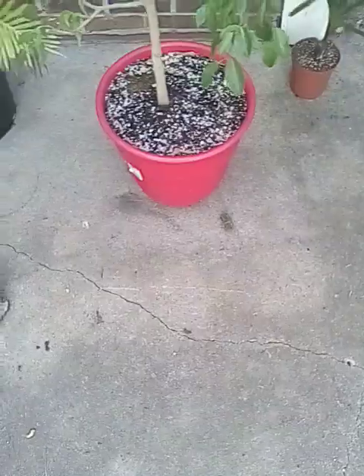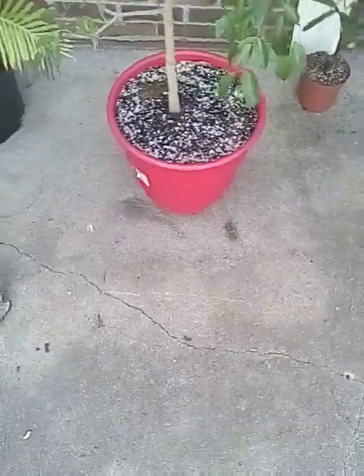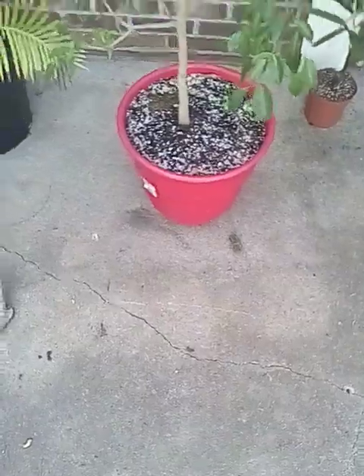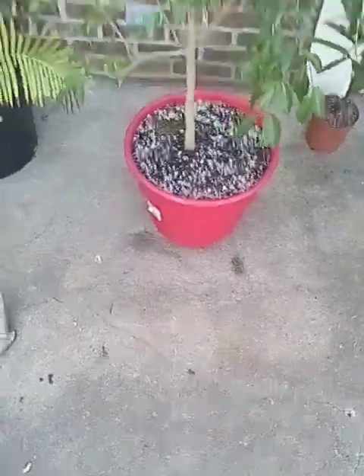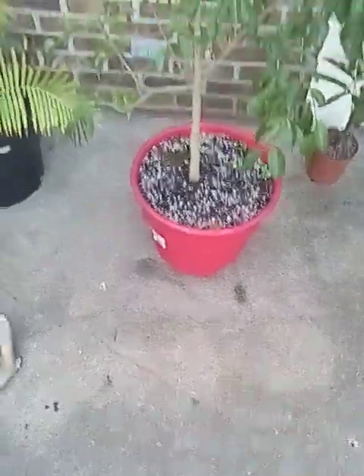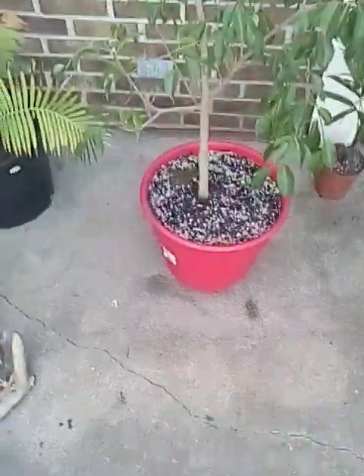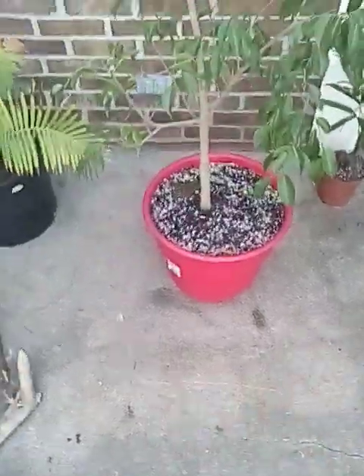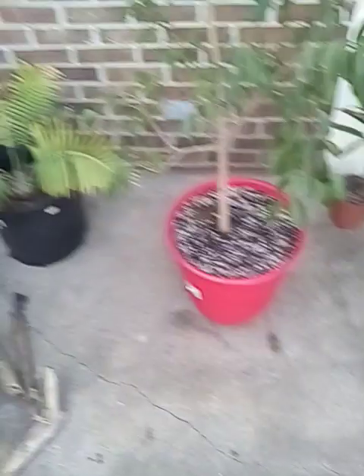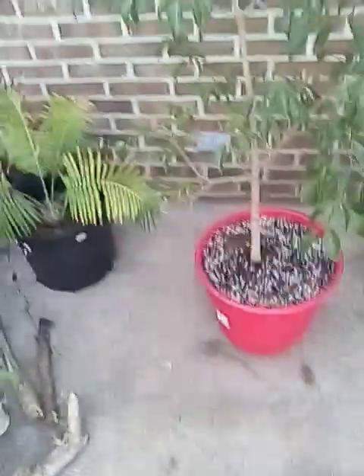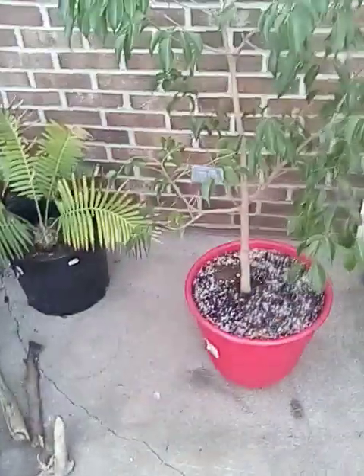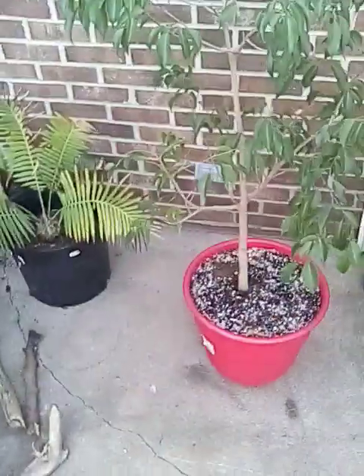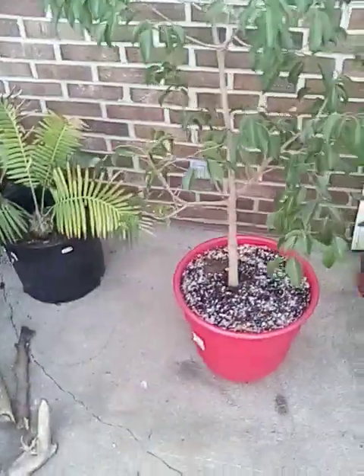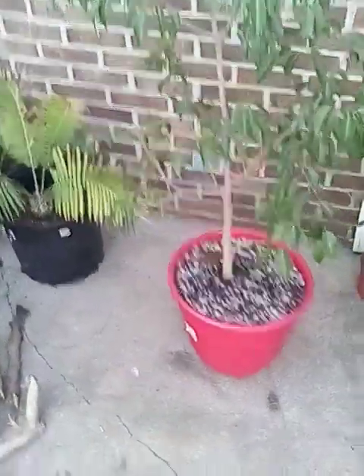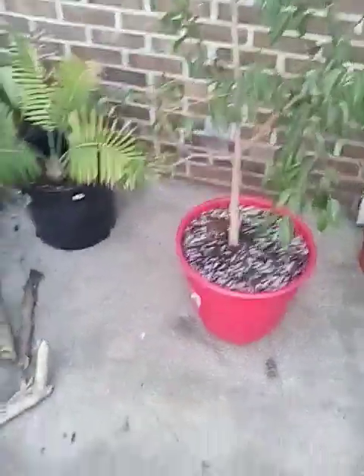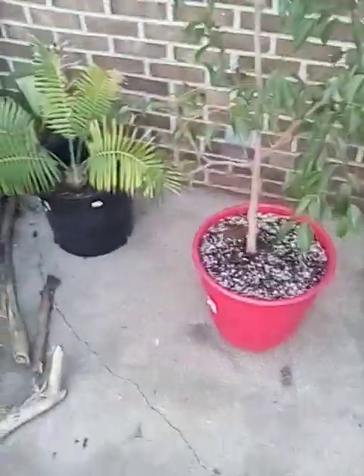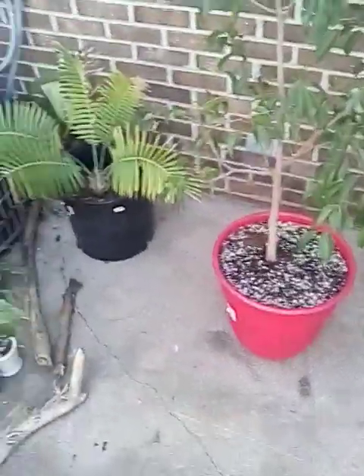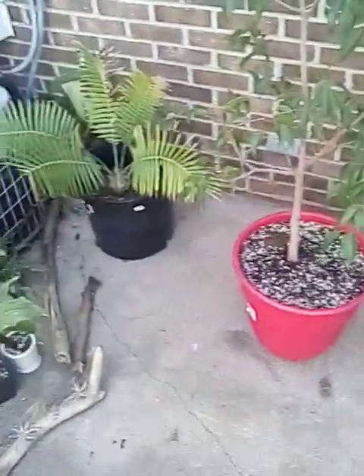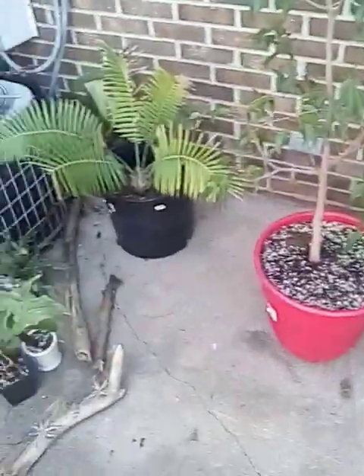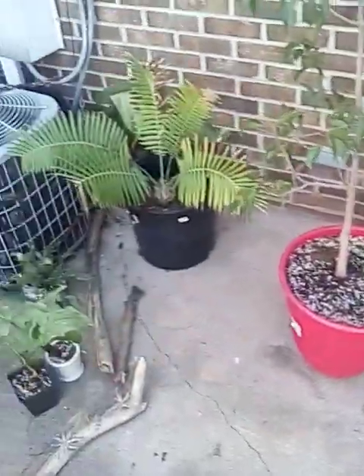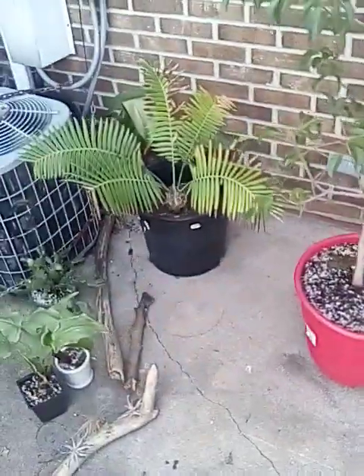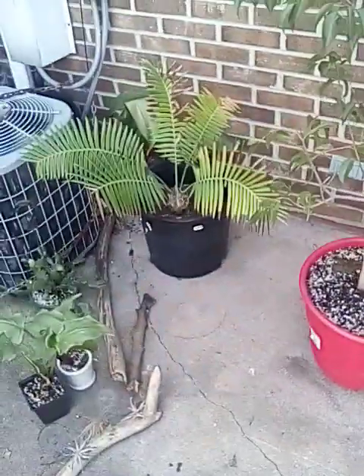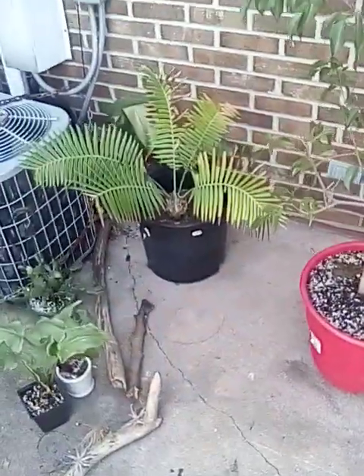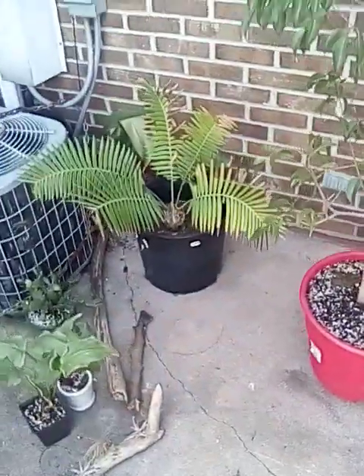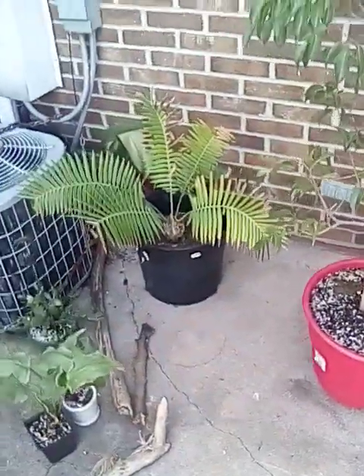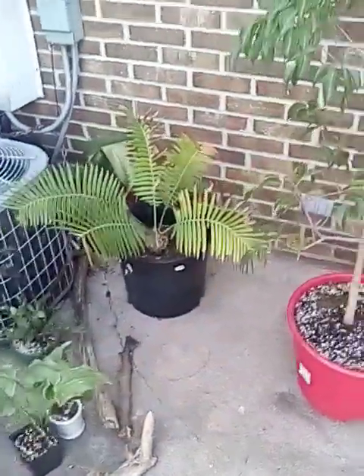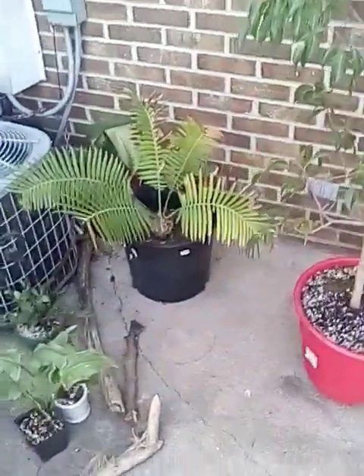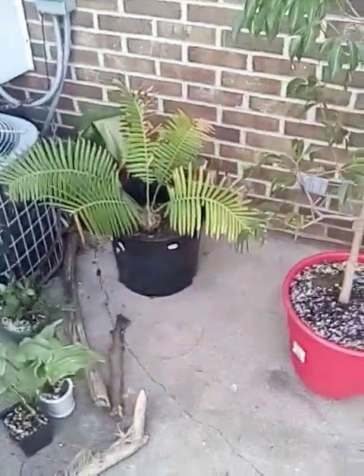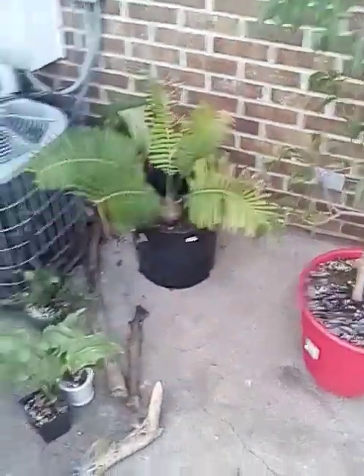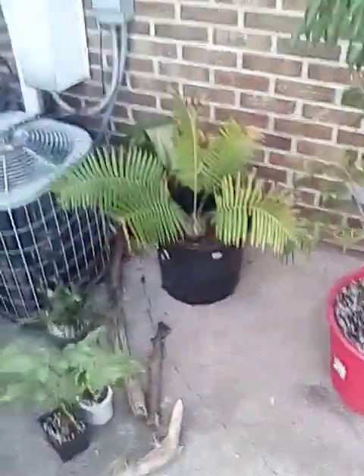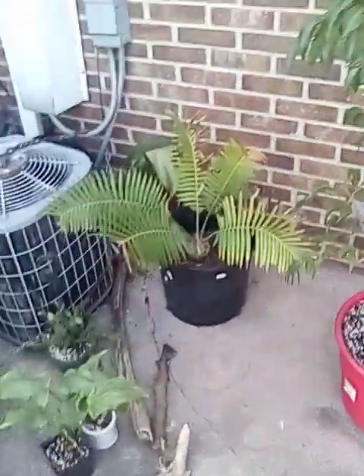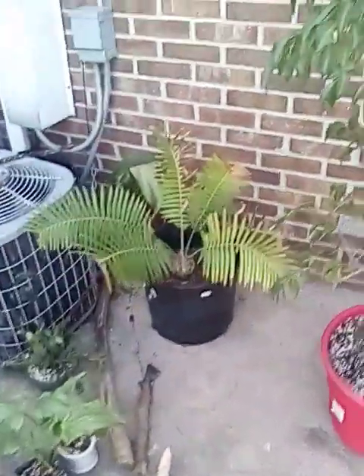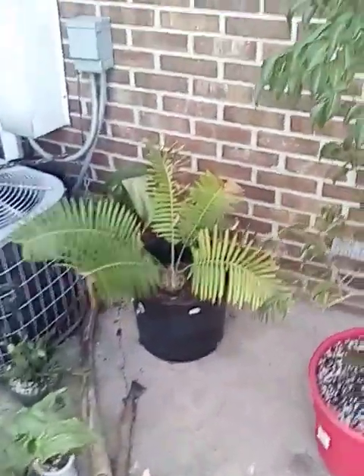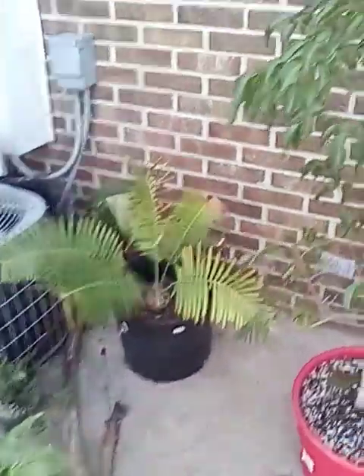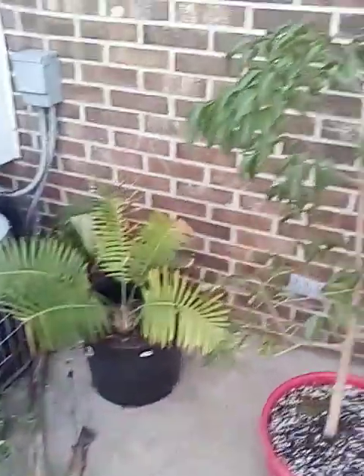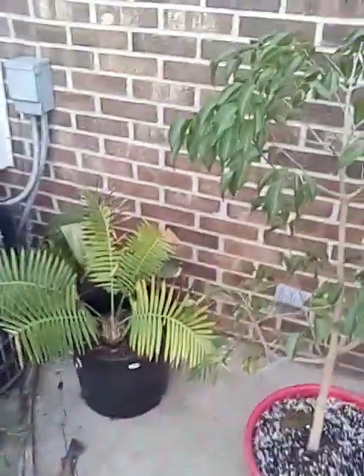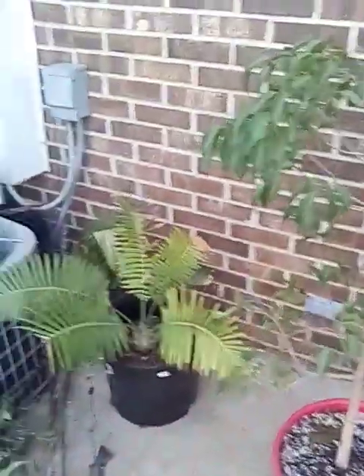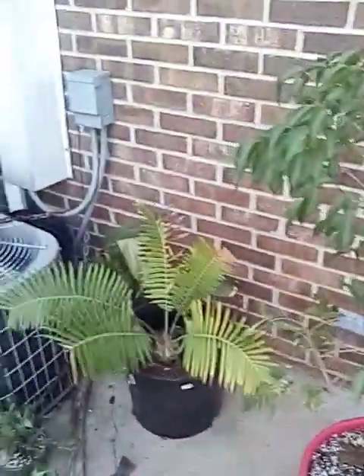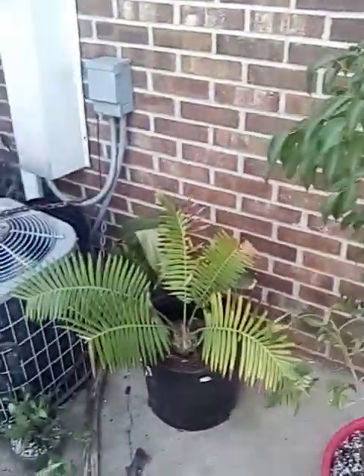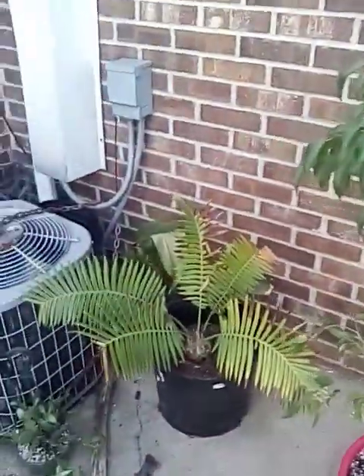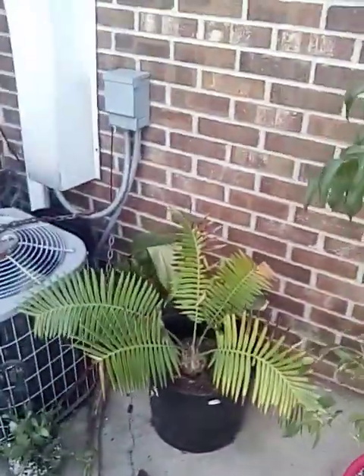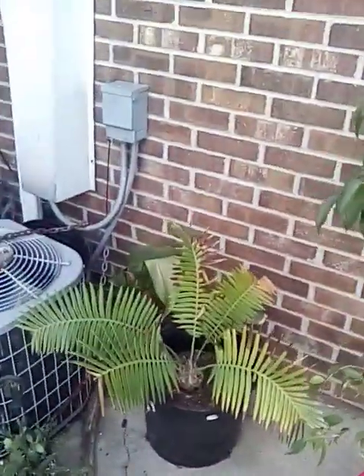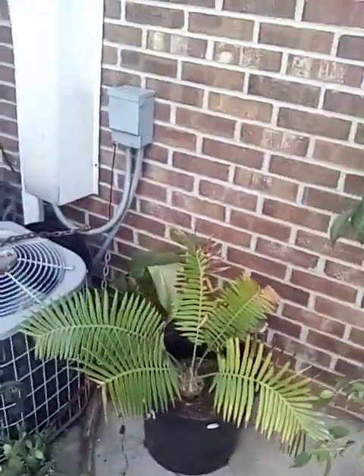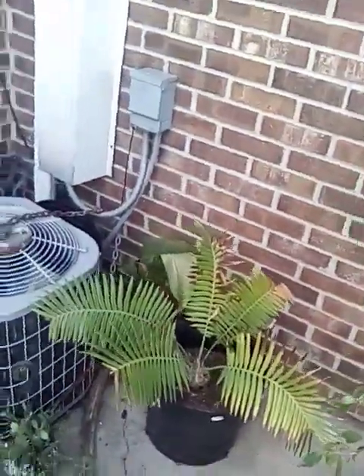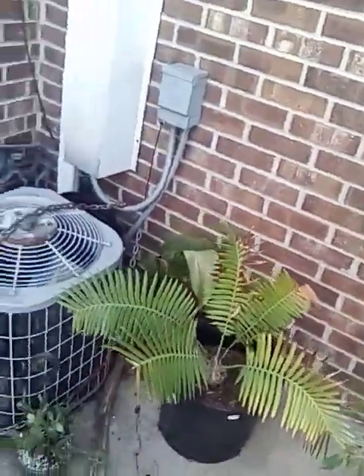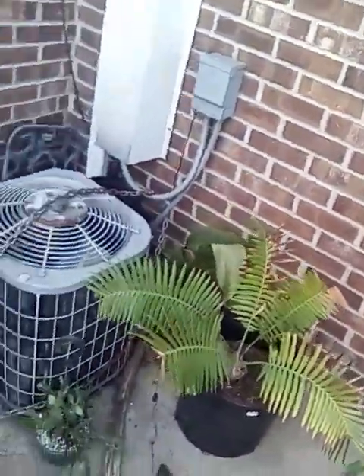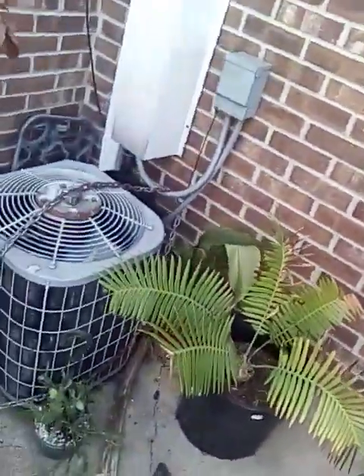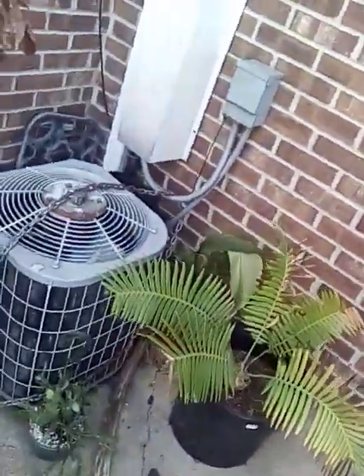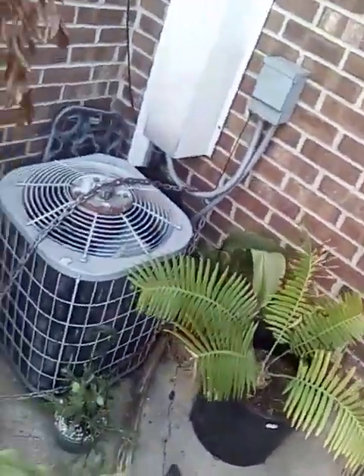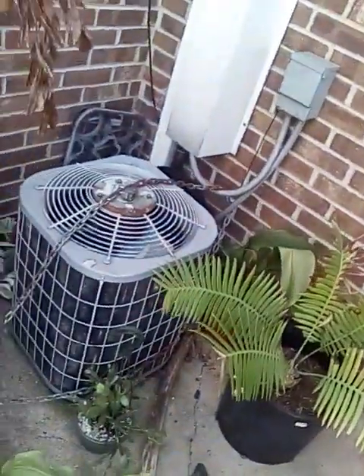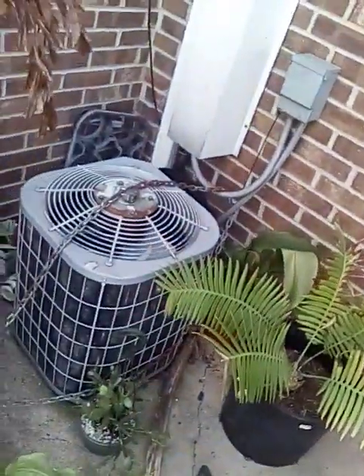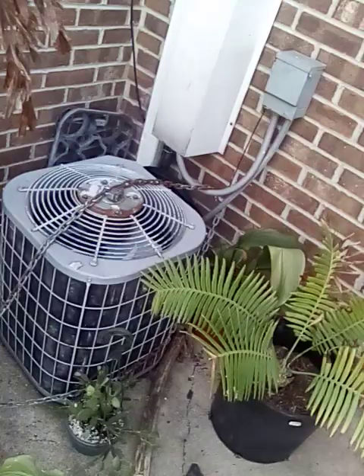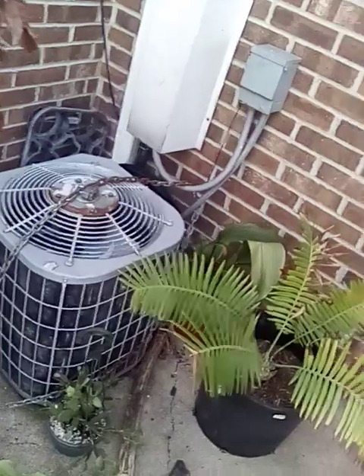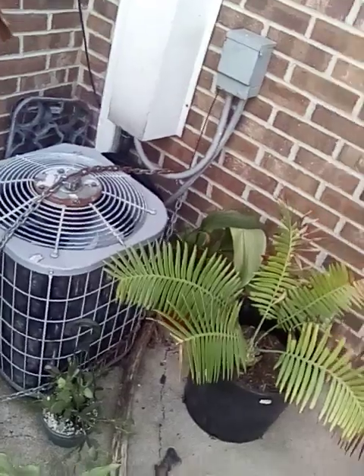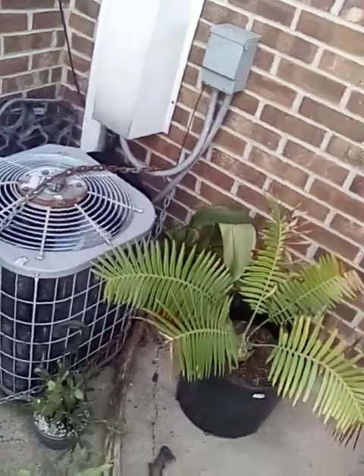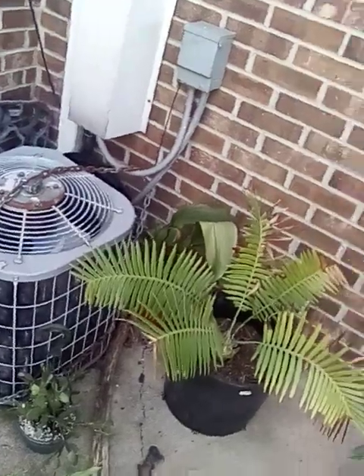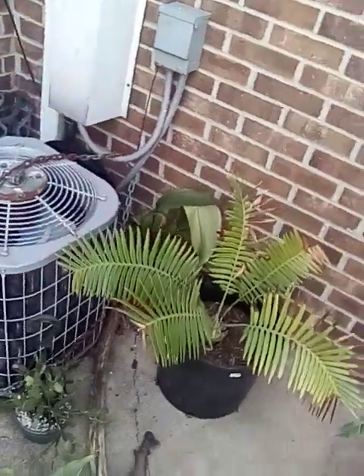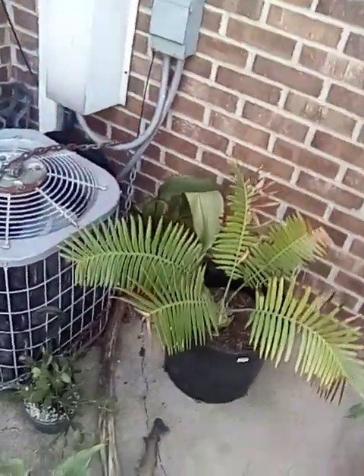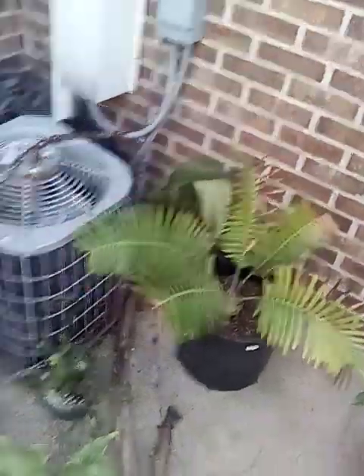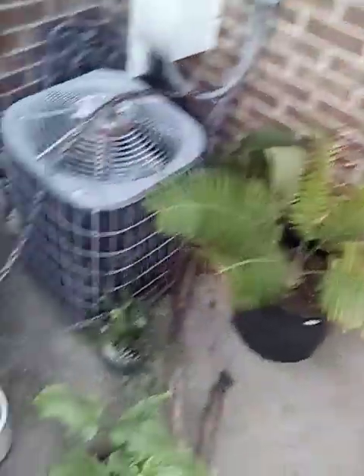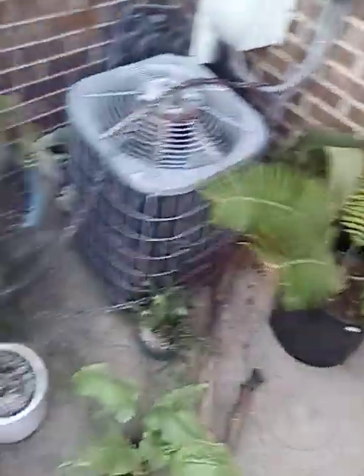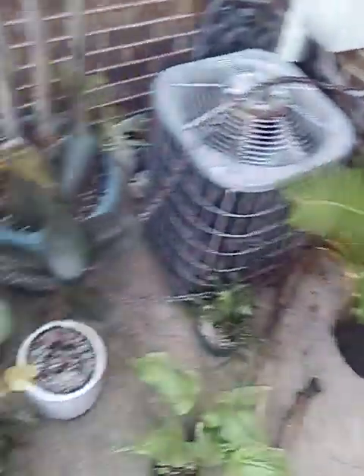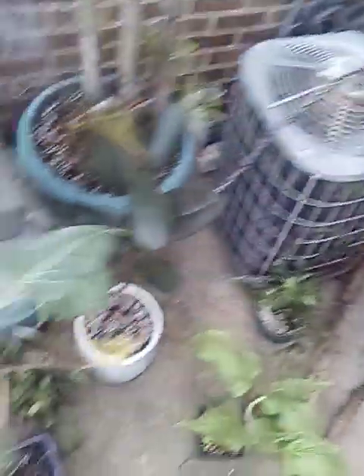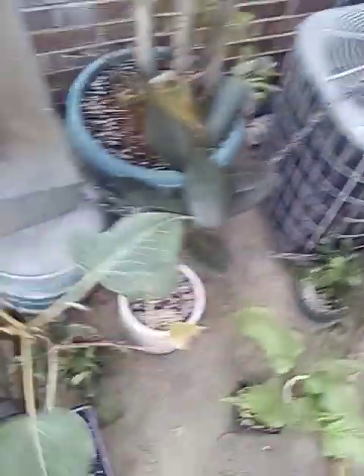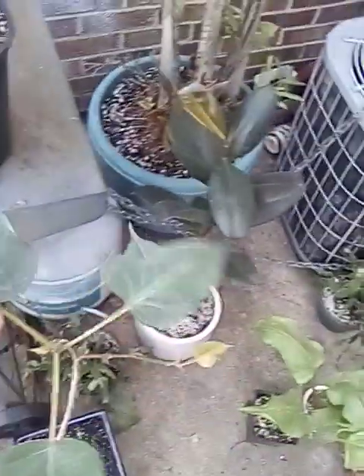Hey there, Green Thumb here, what is up everybody, and what is up with the beautiful plant community.